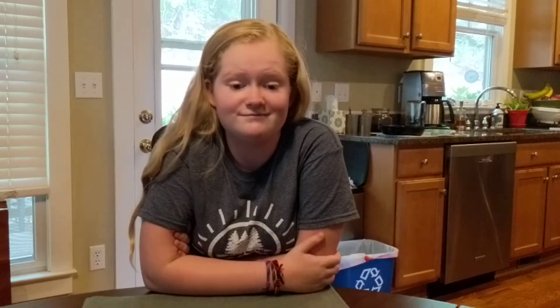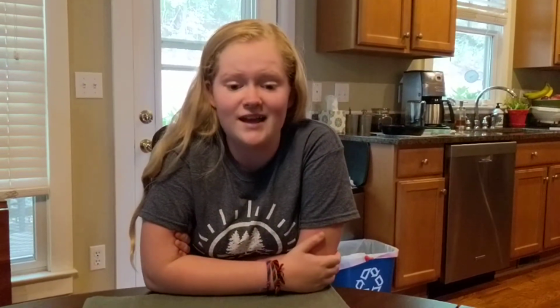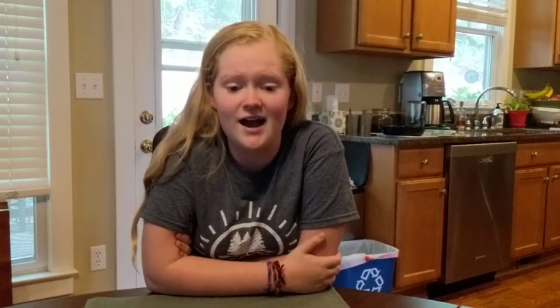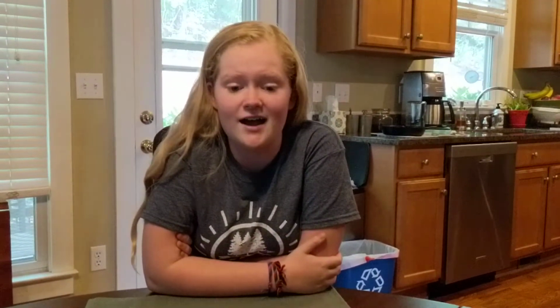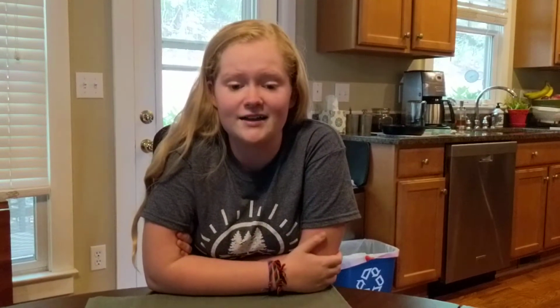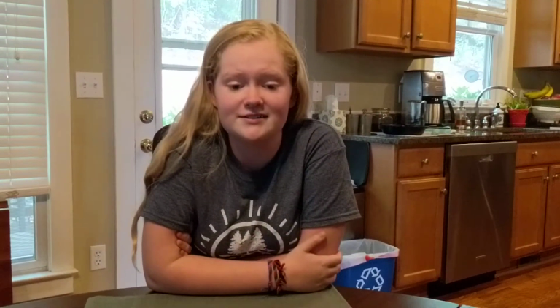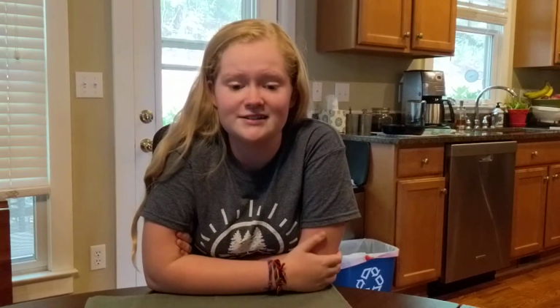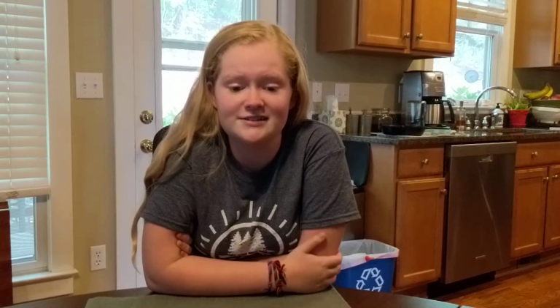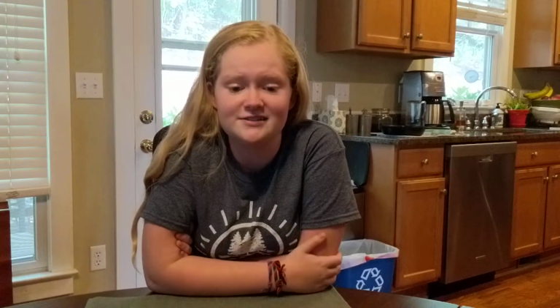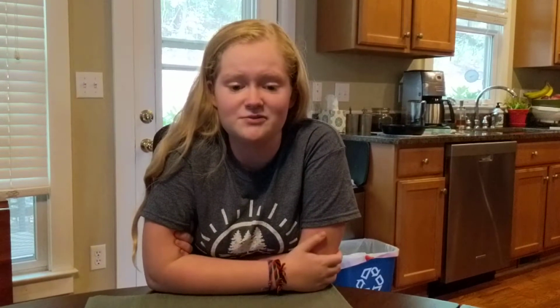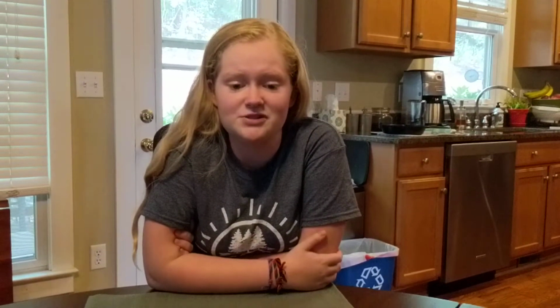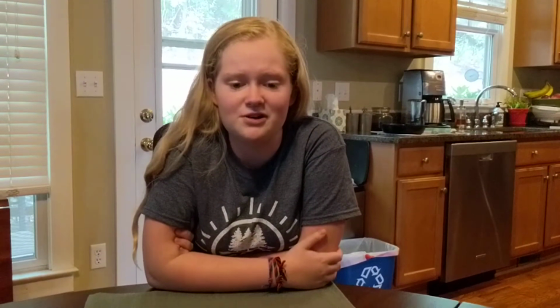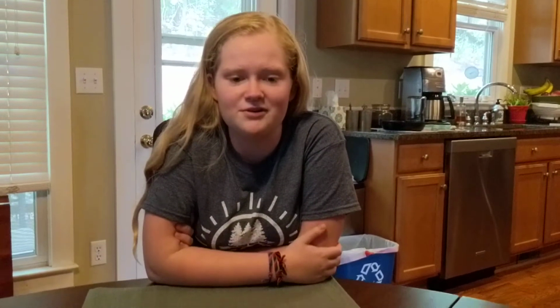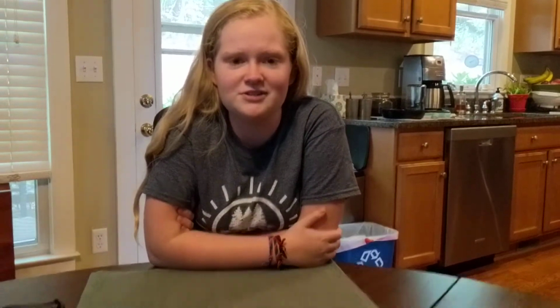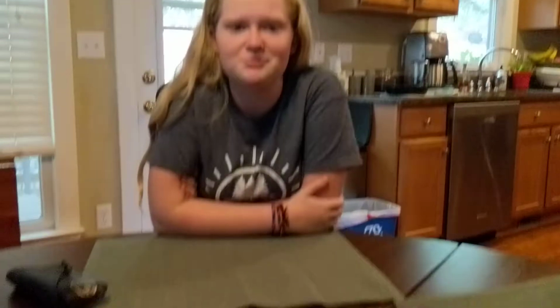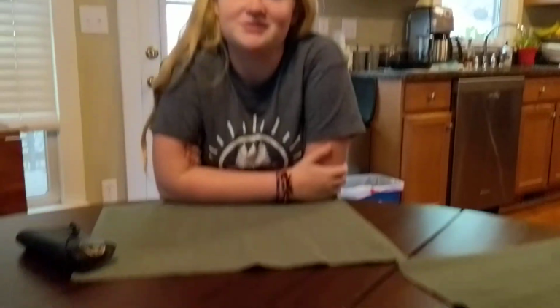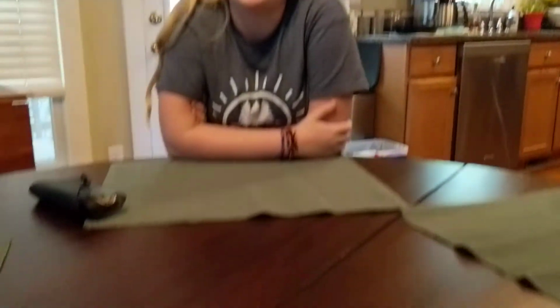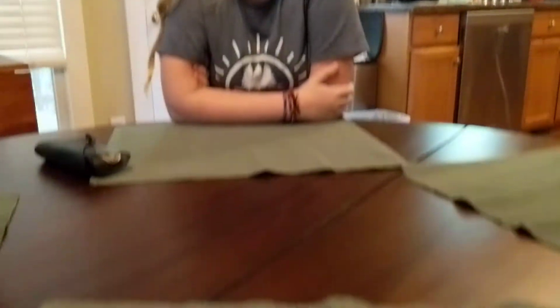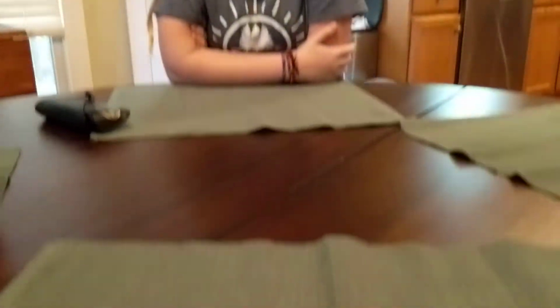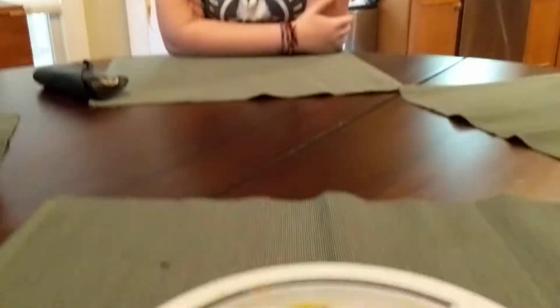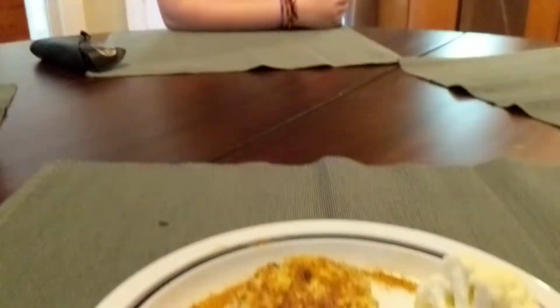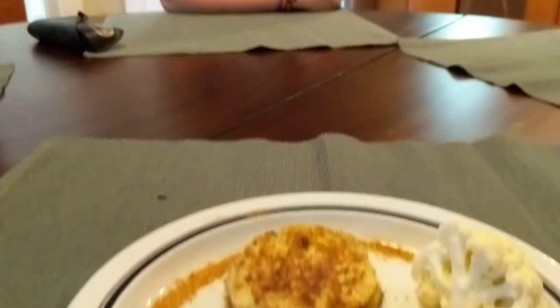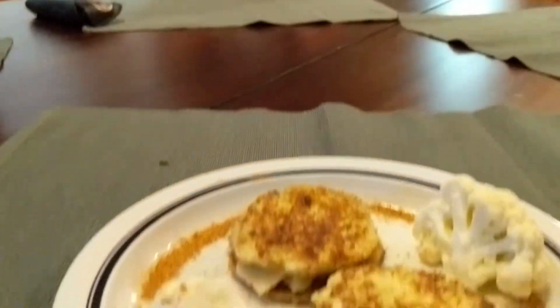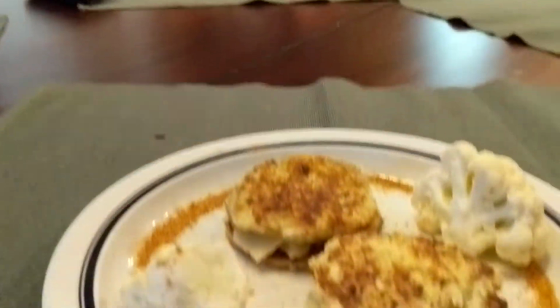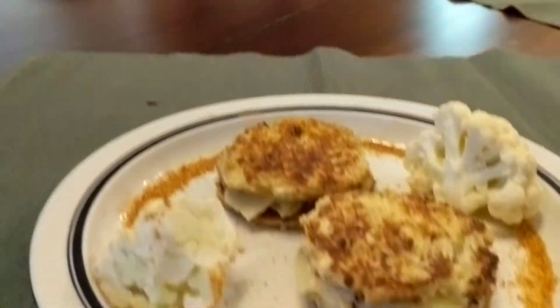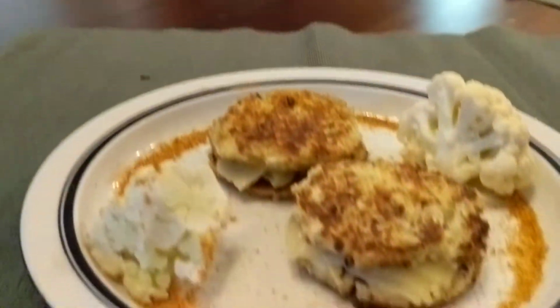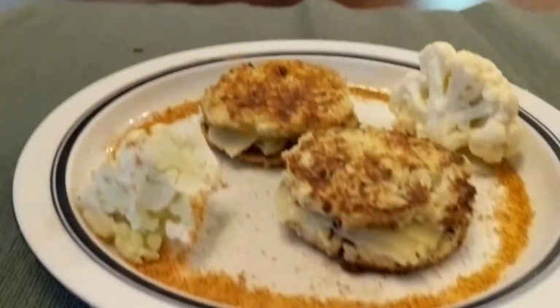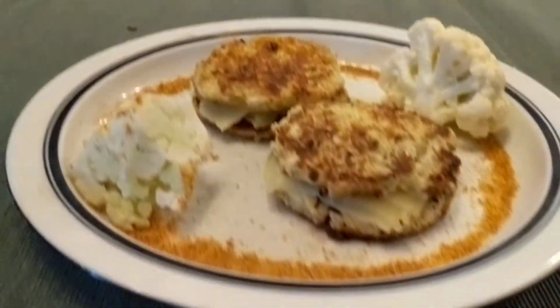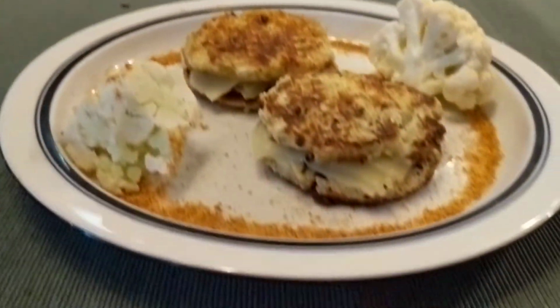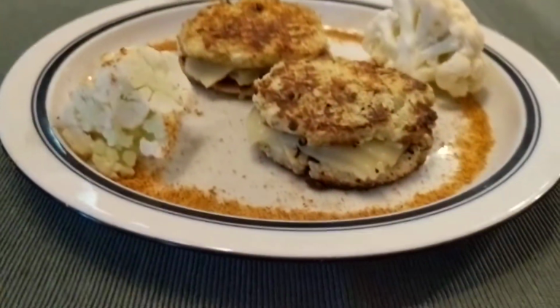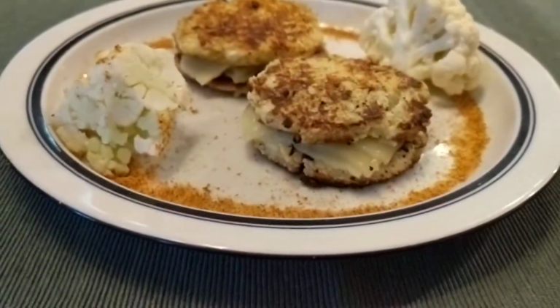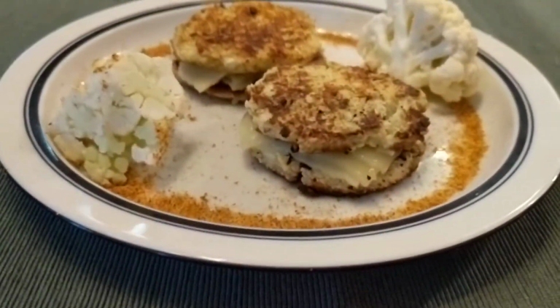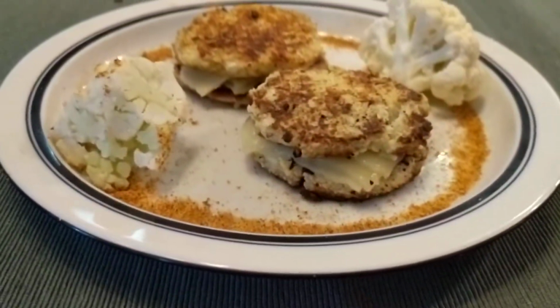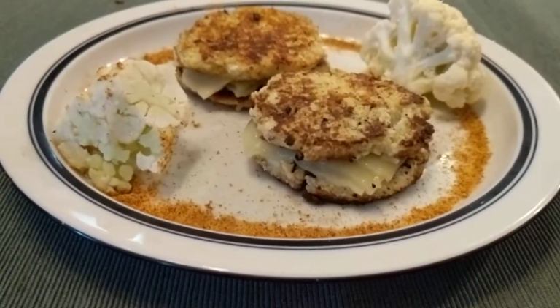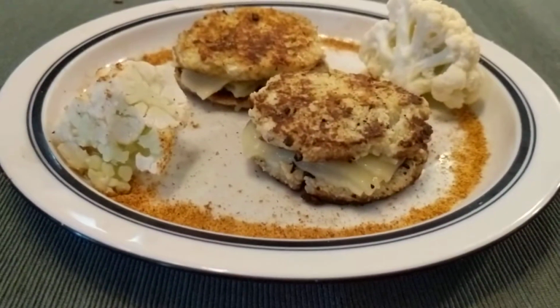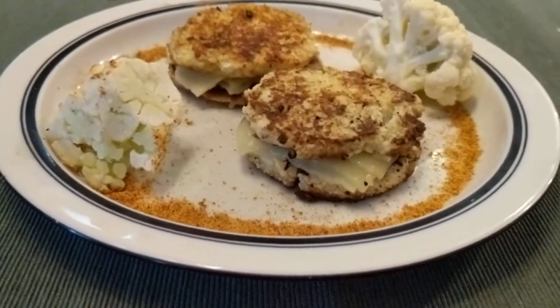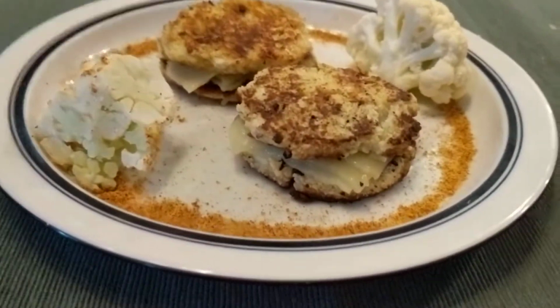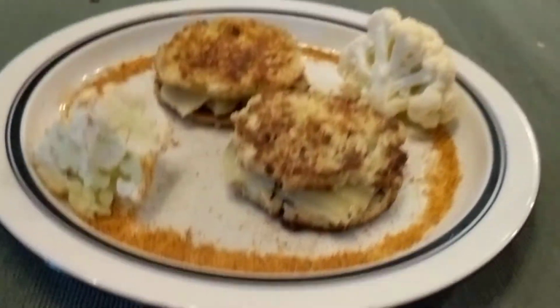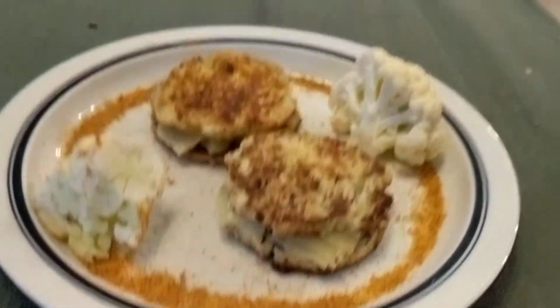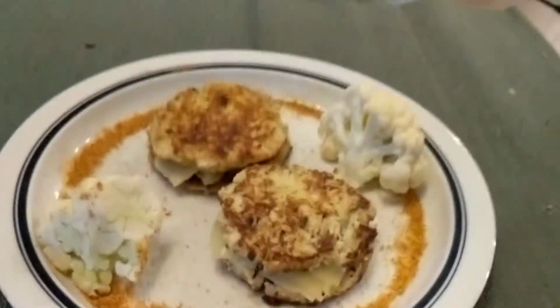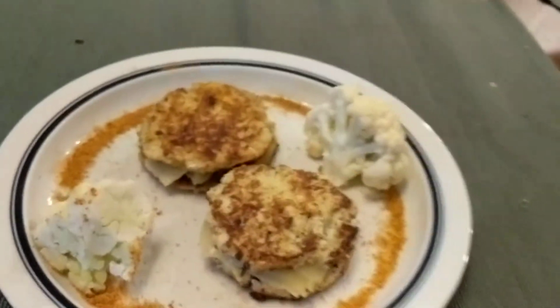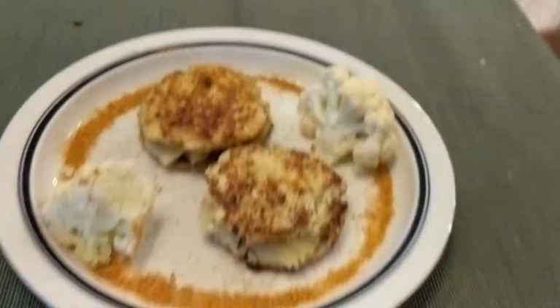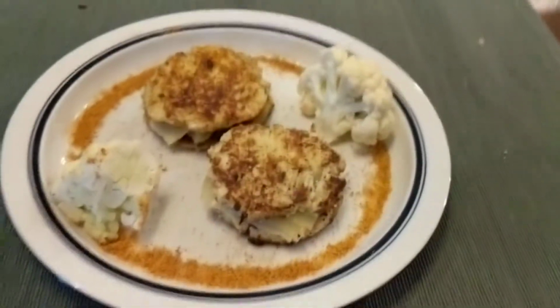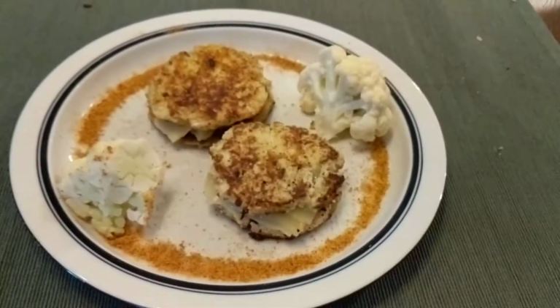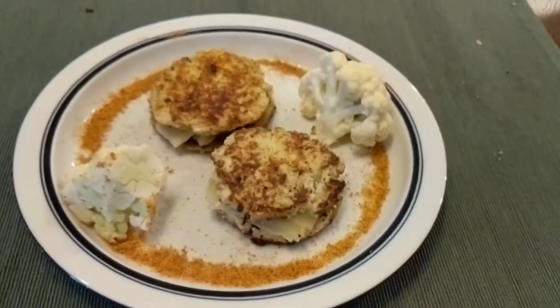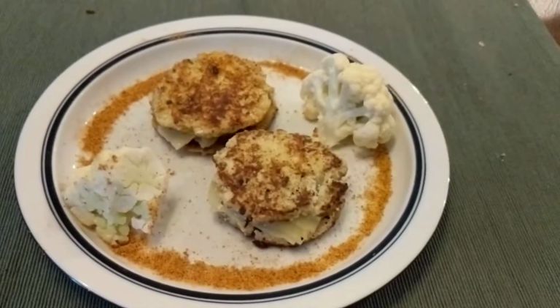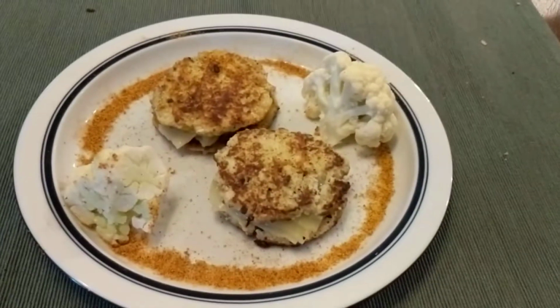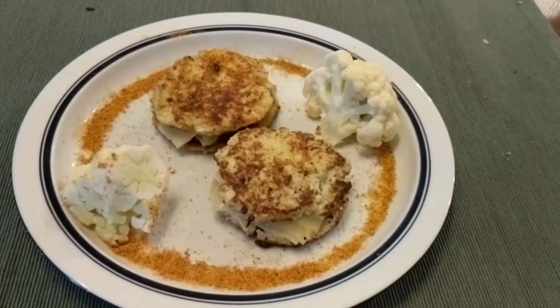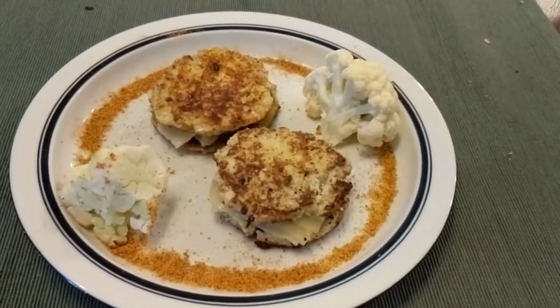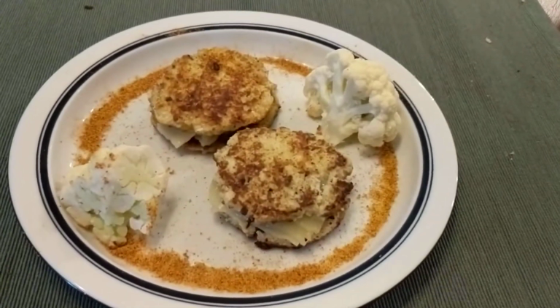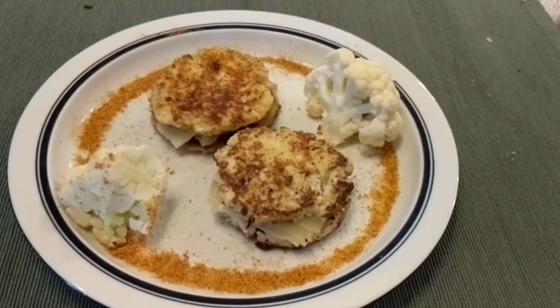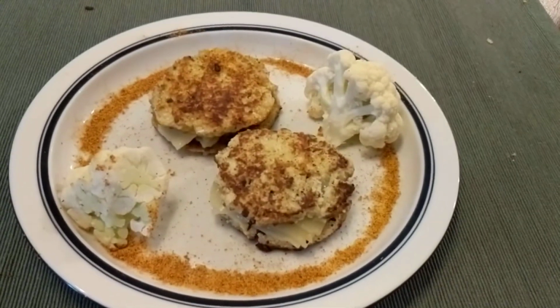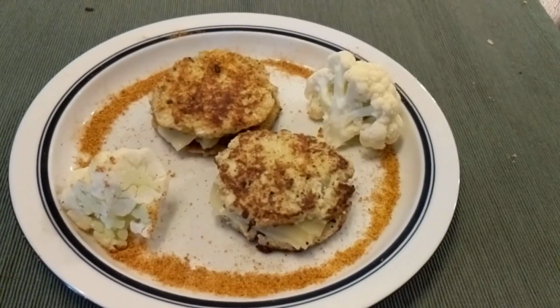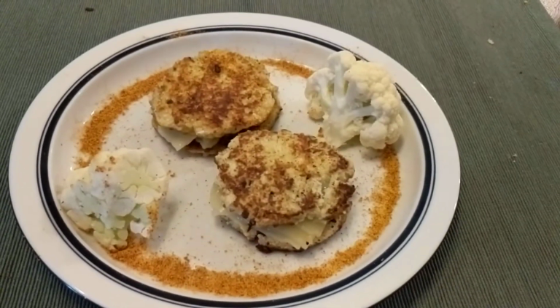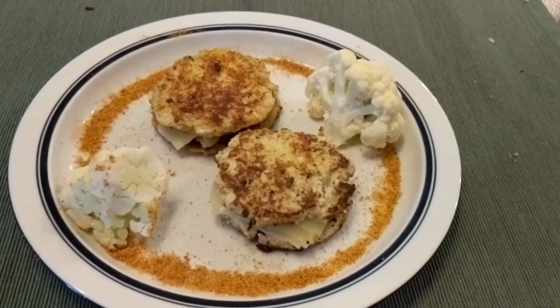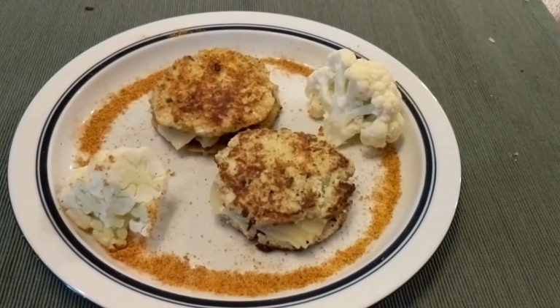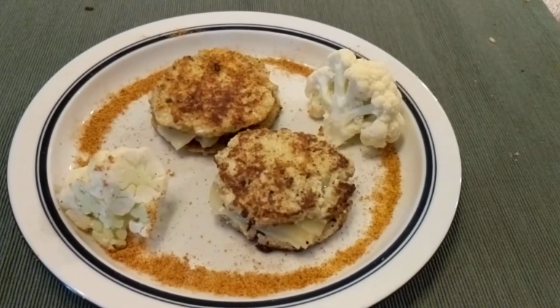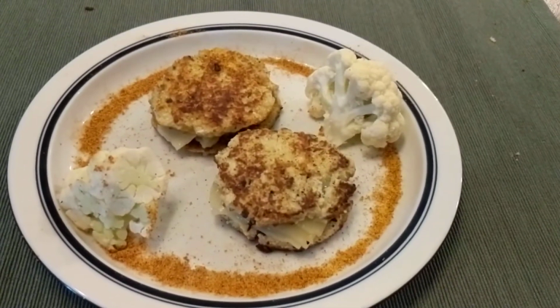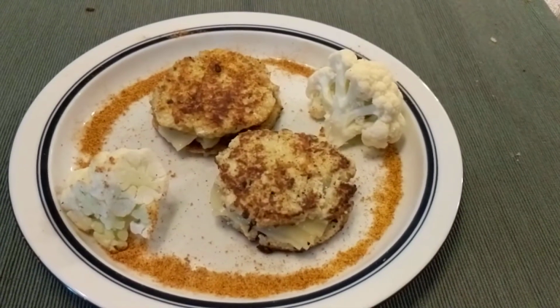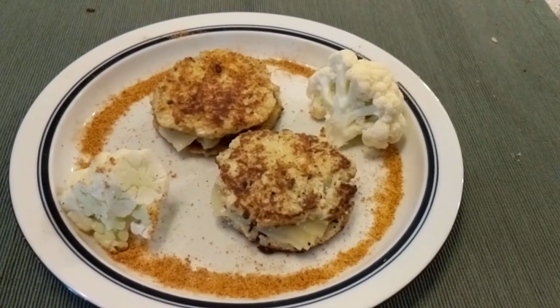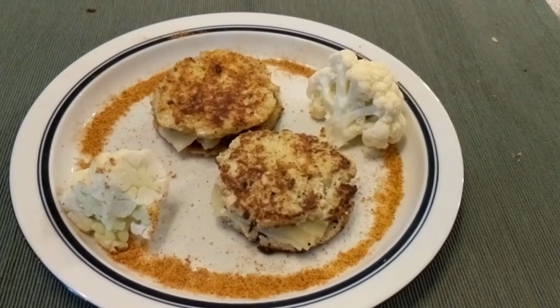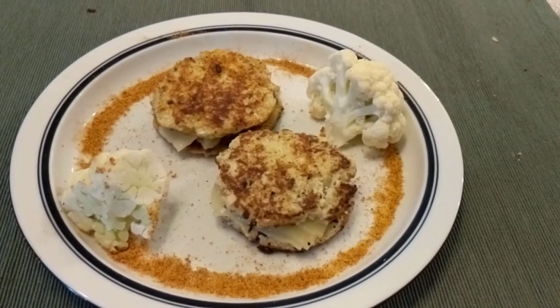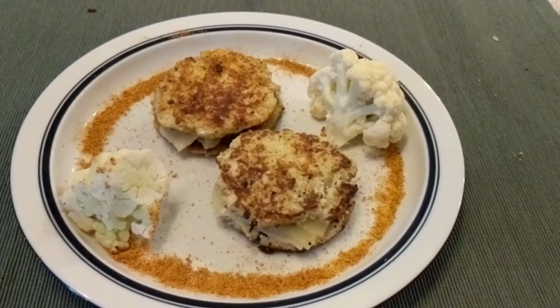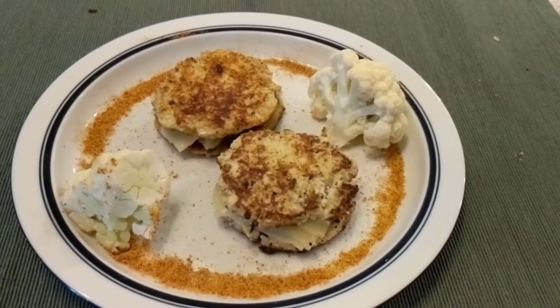I seasoned it with Tony's because that's my favorite seasoning, and I hope you like it even though you don't like cauliflower.